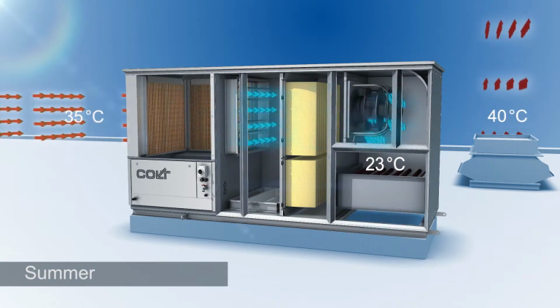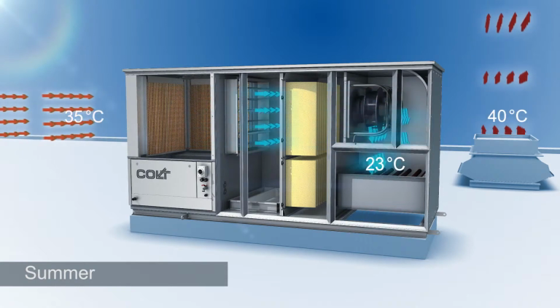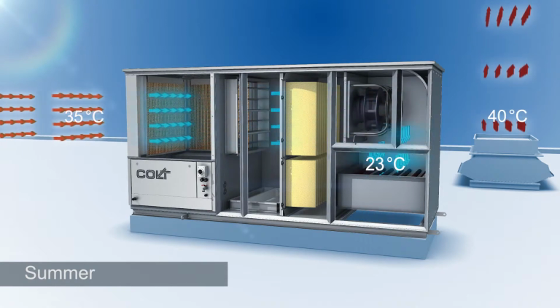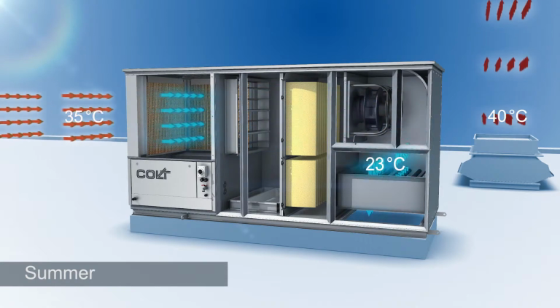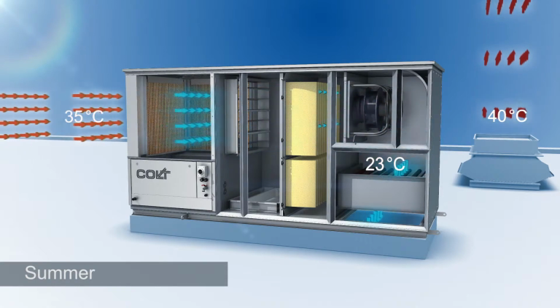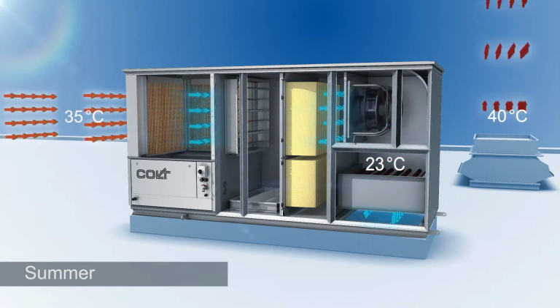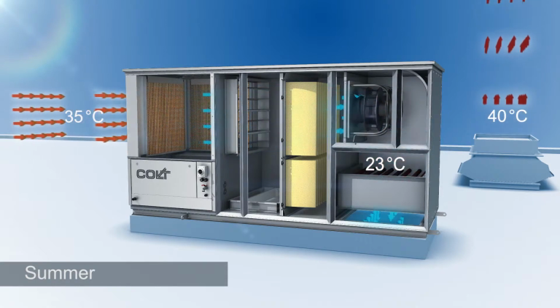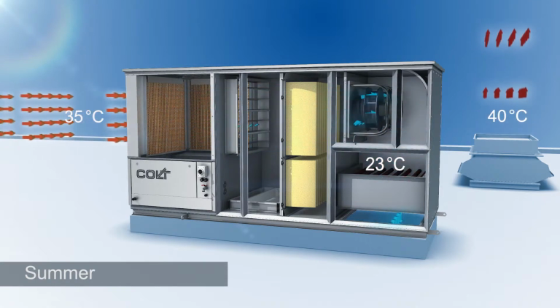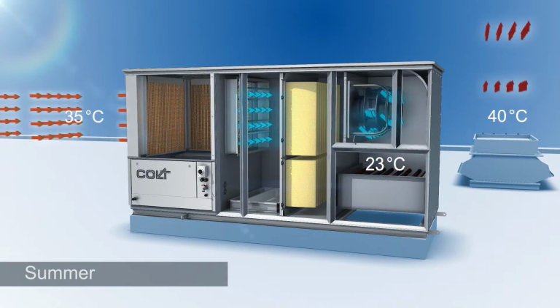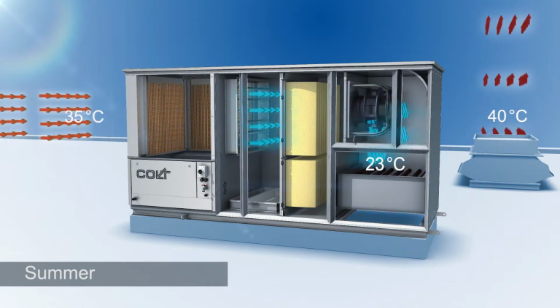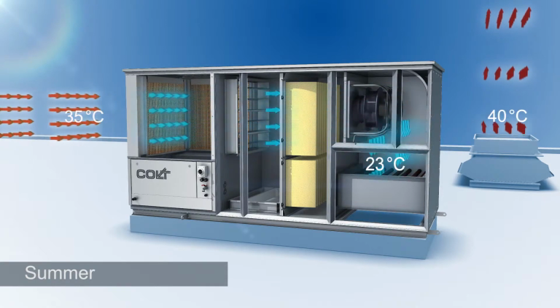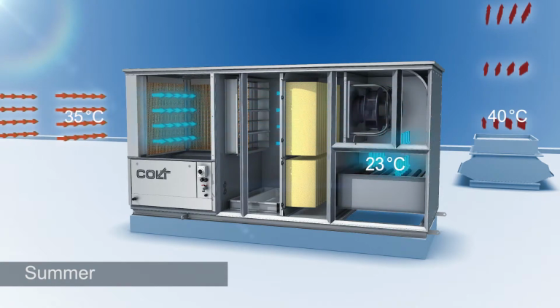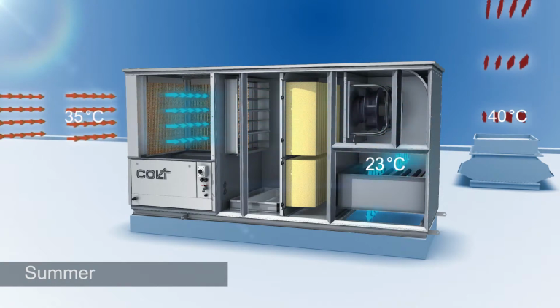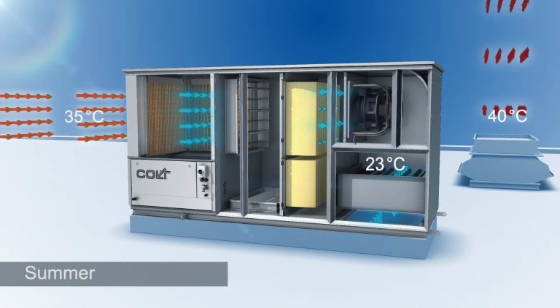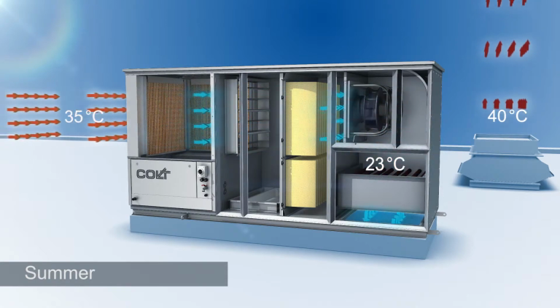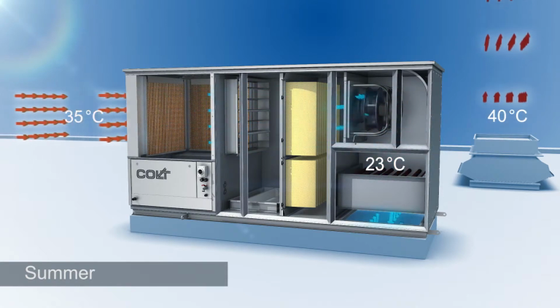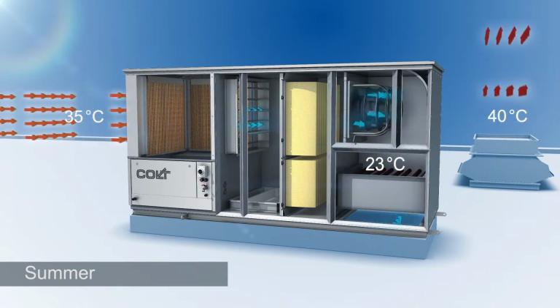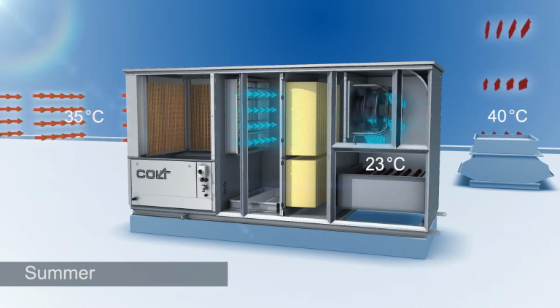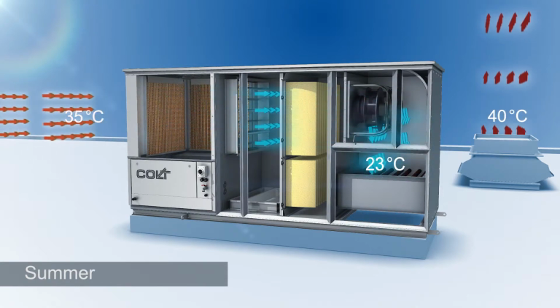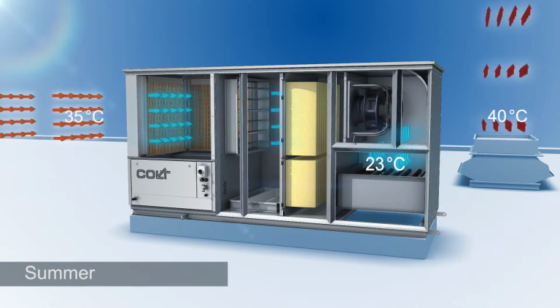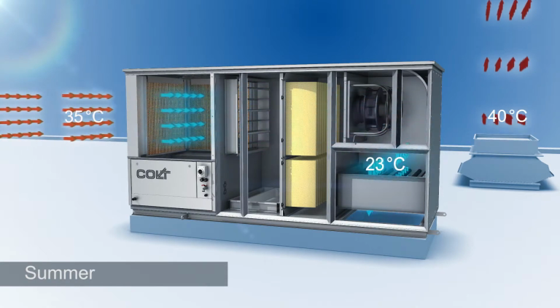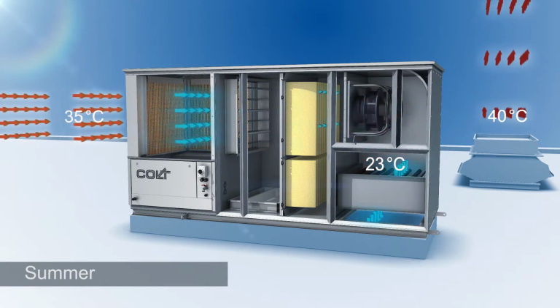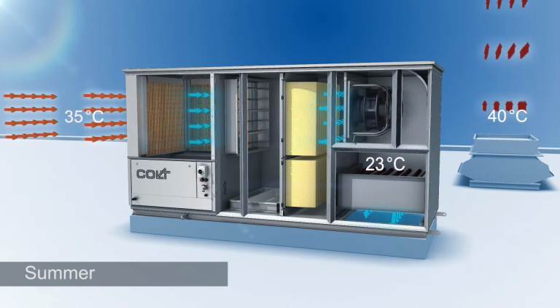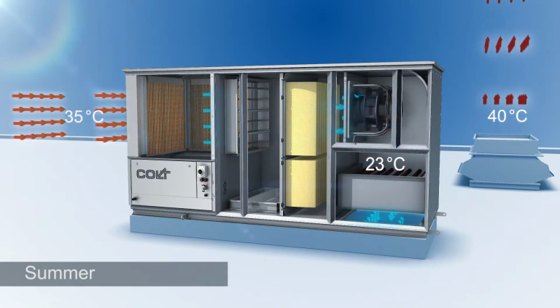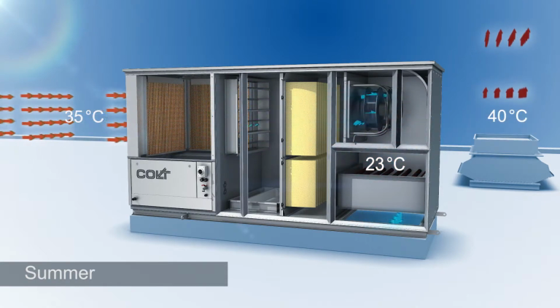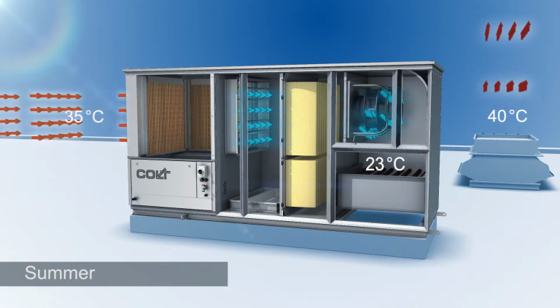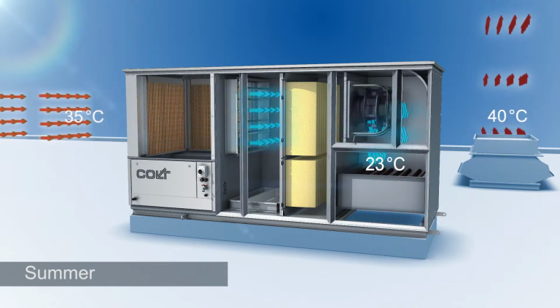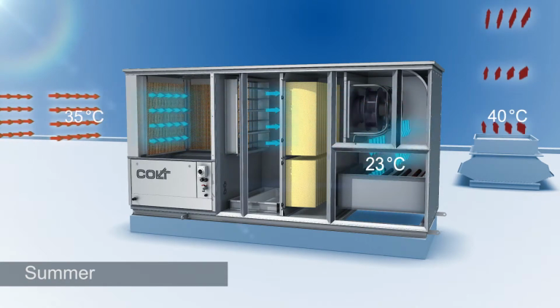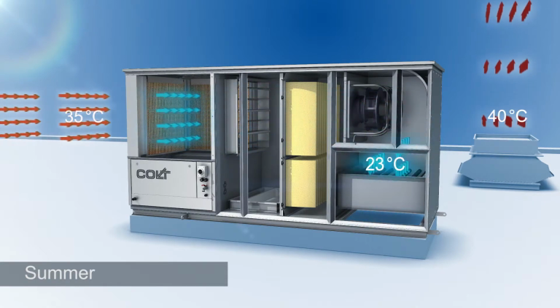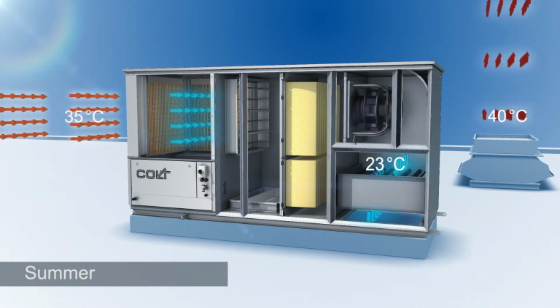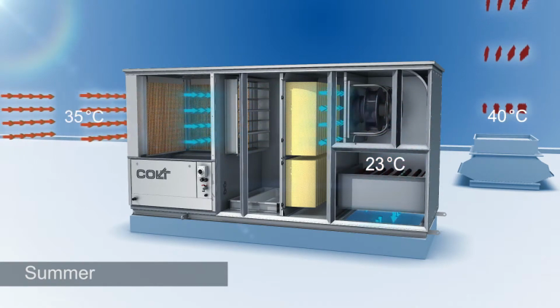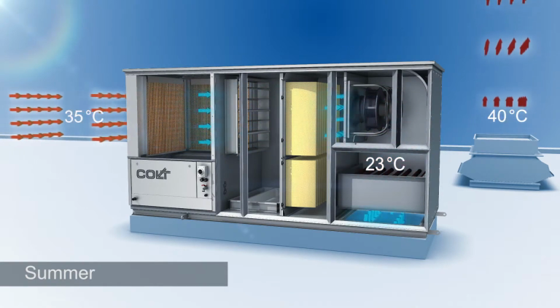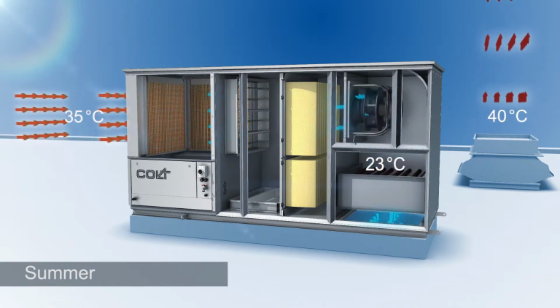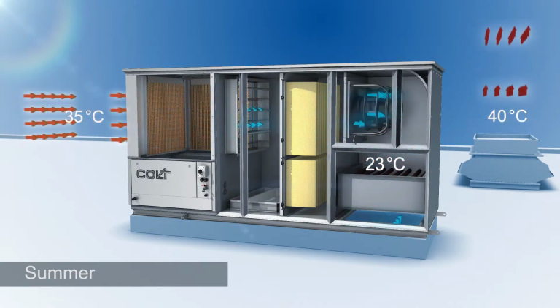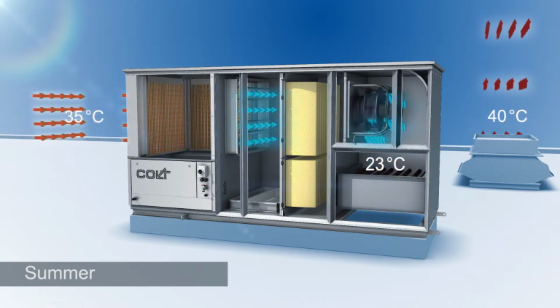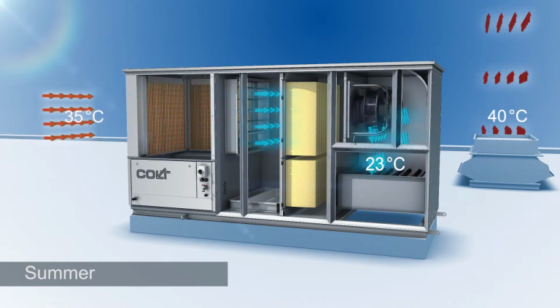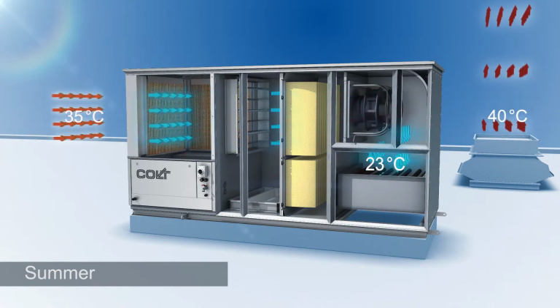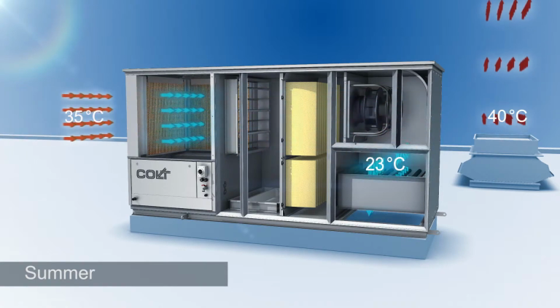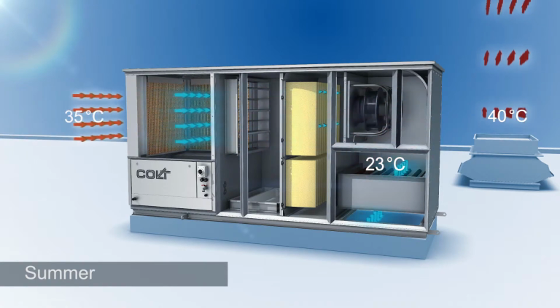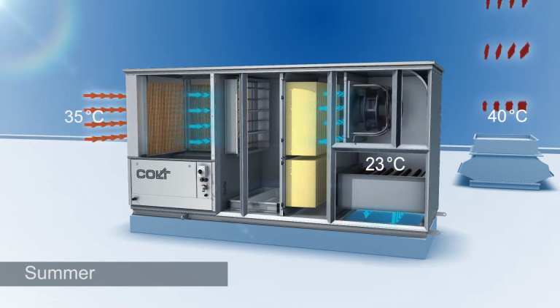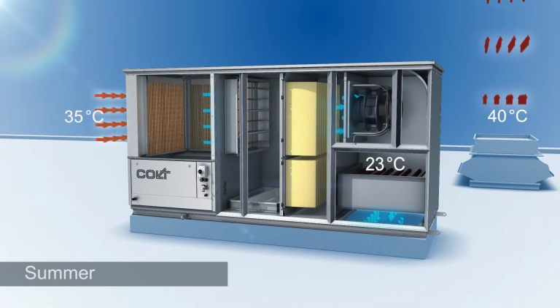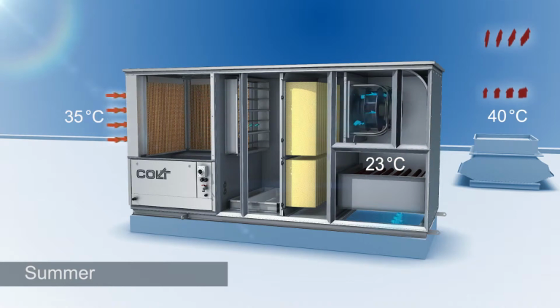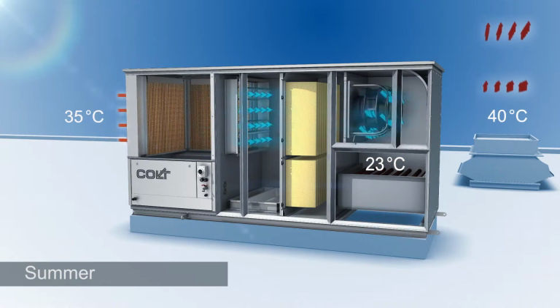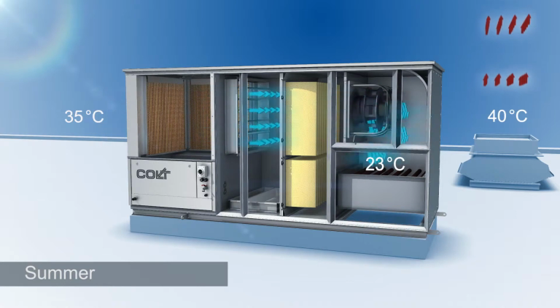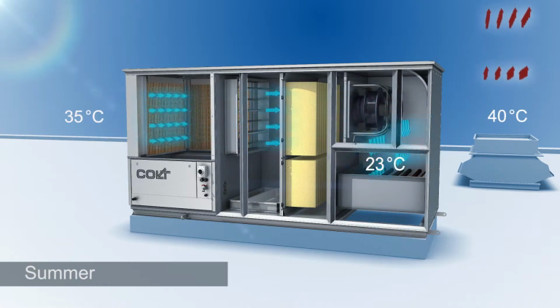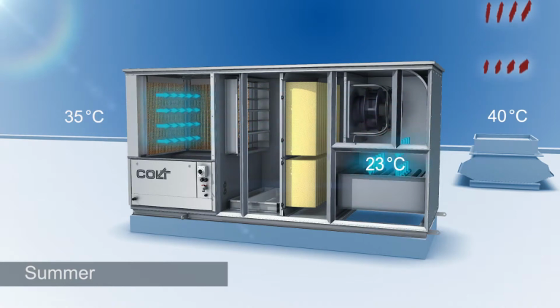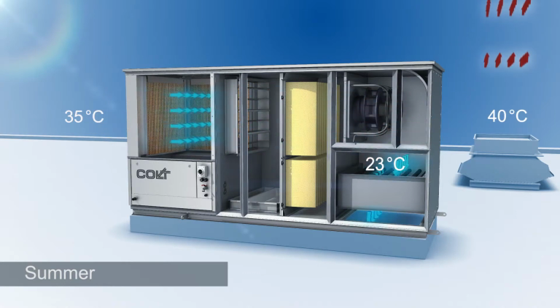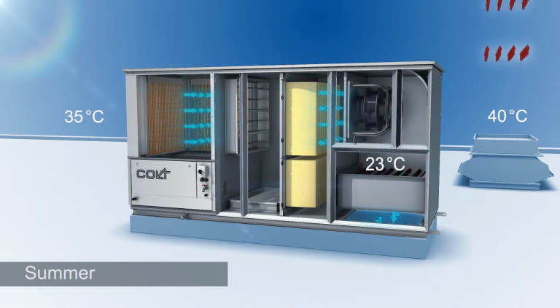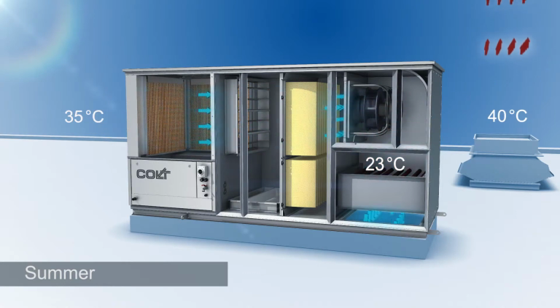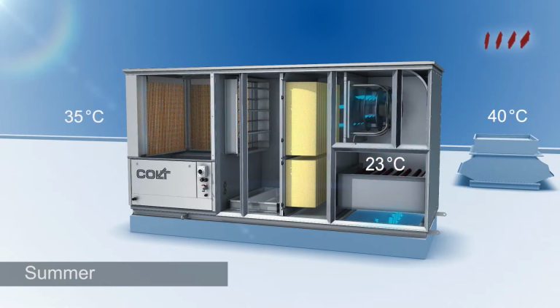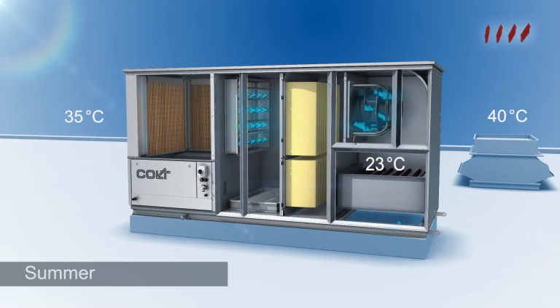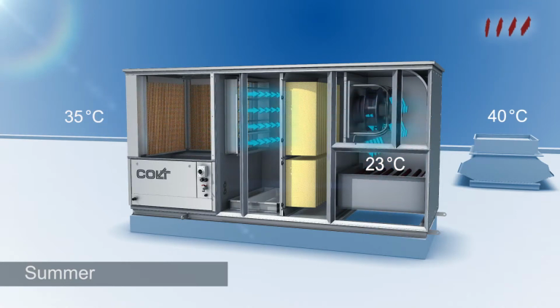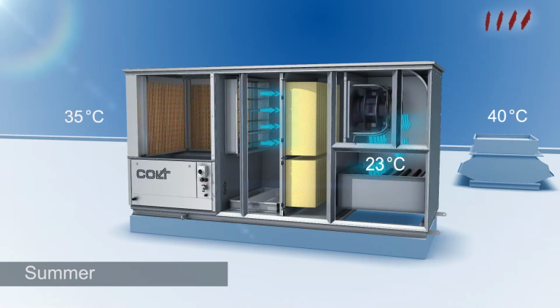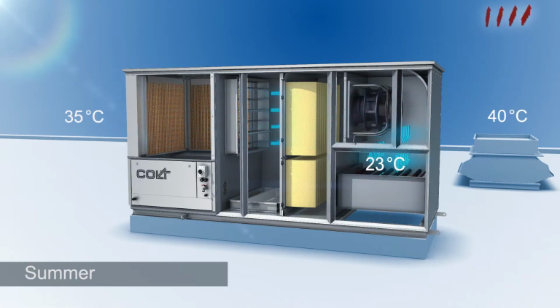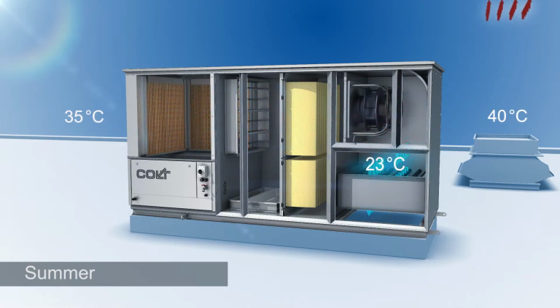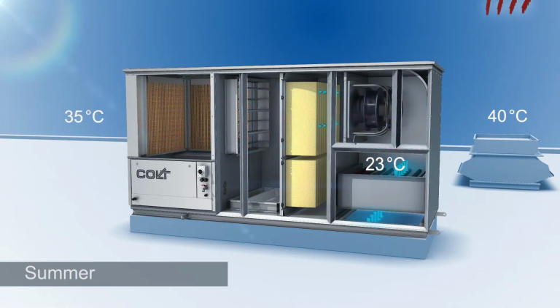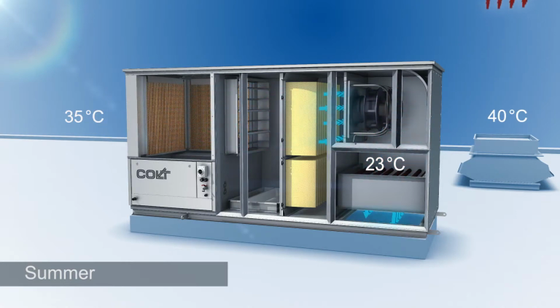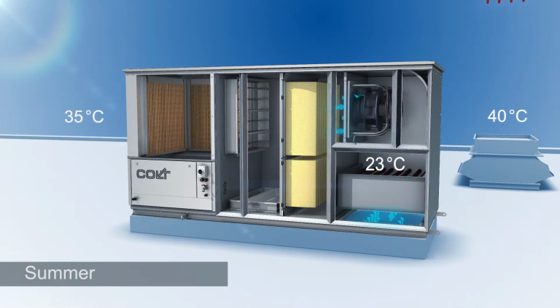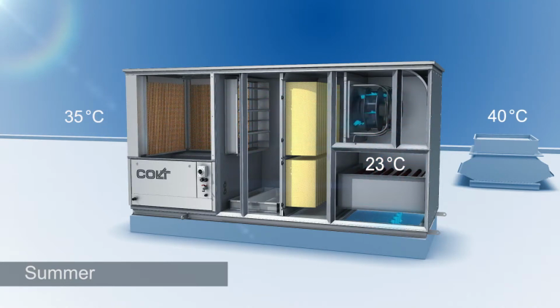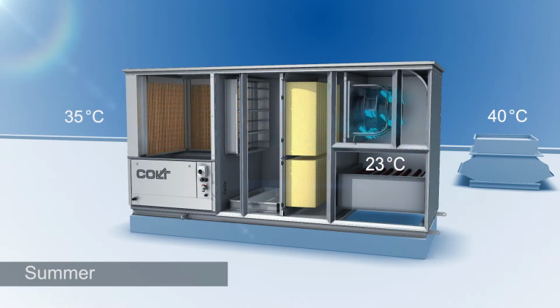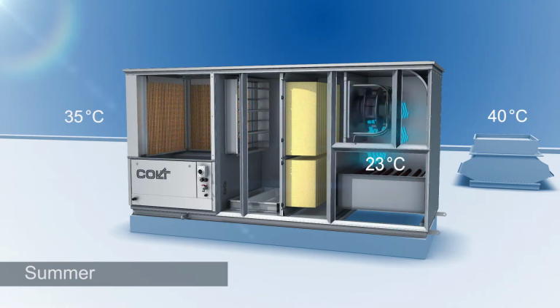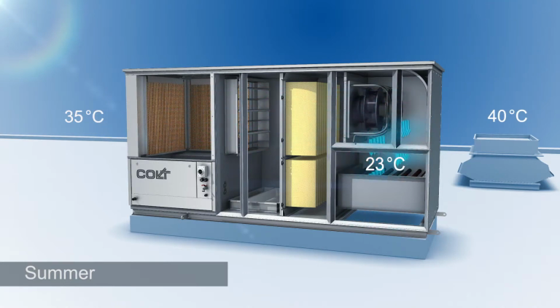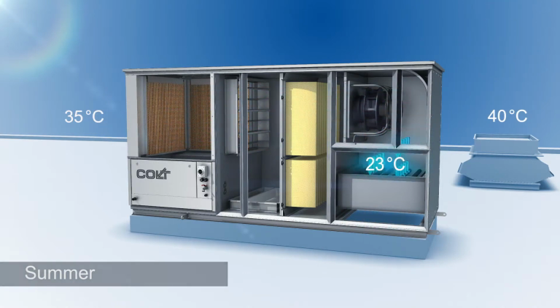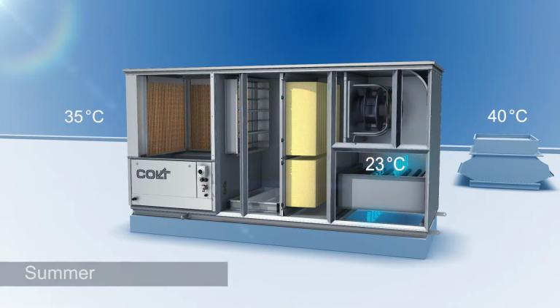The air picks up heat from the building and this air is subsequently extracted either through natural or mechanical ventilators.